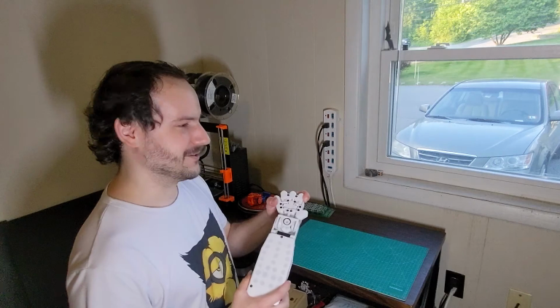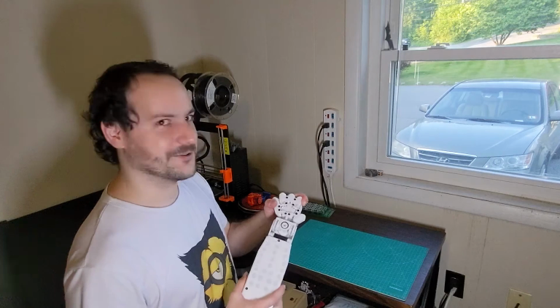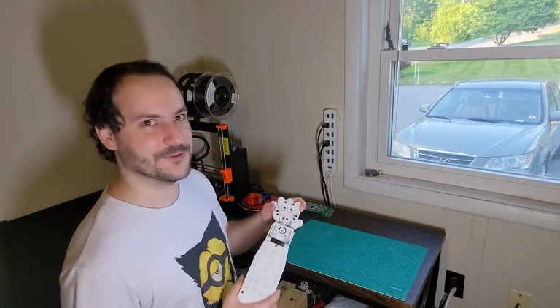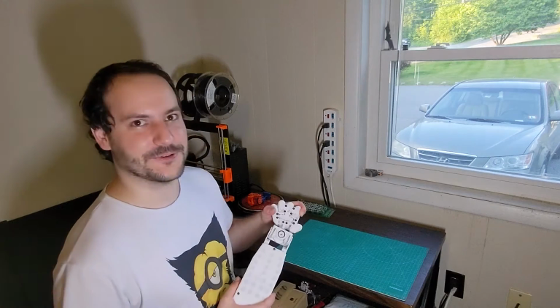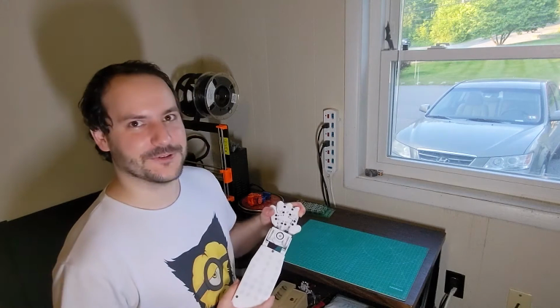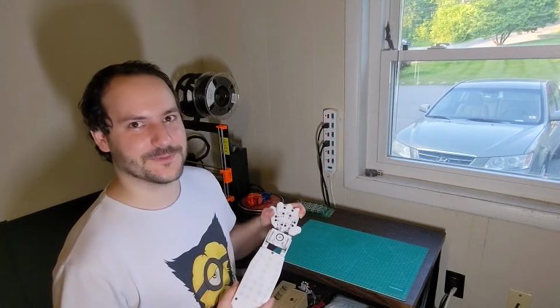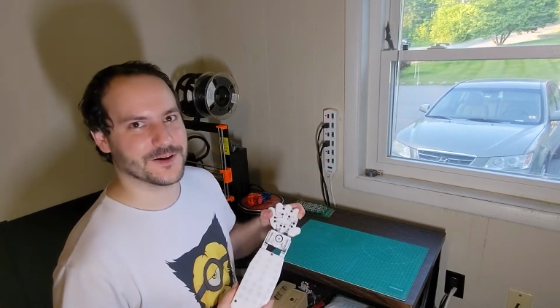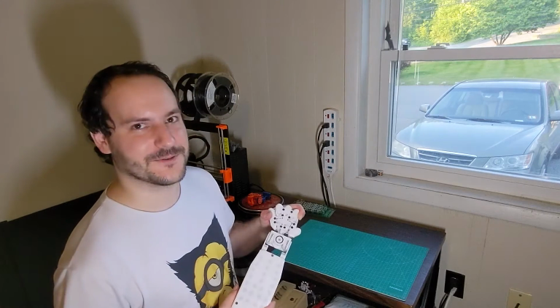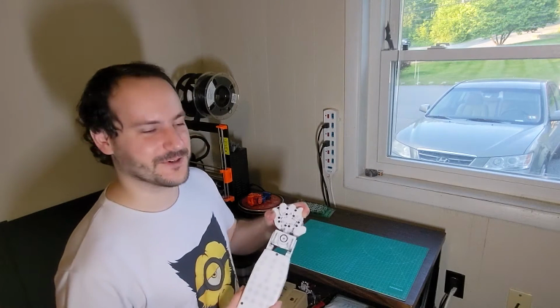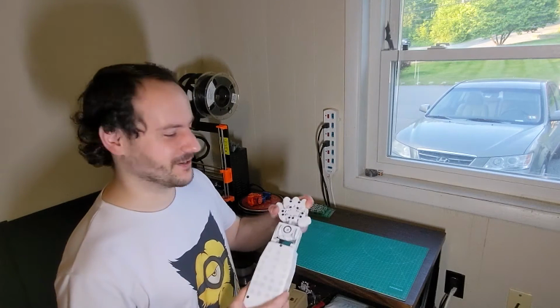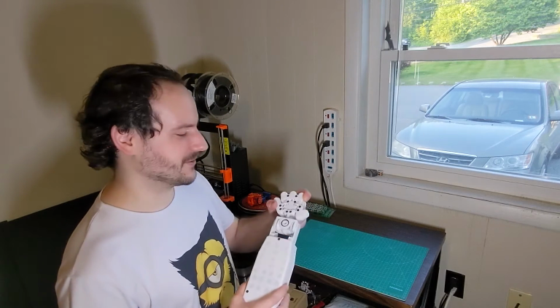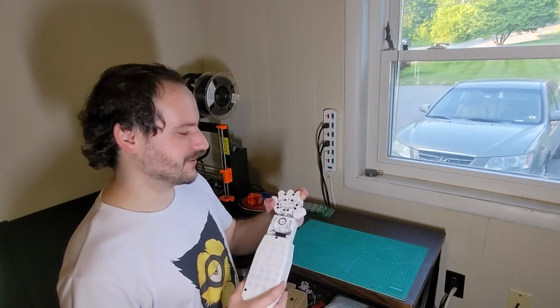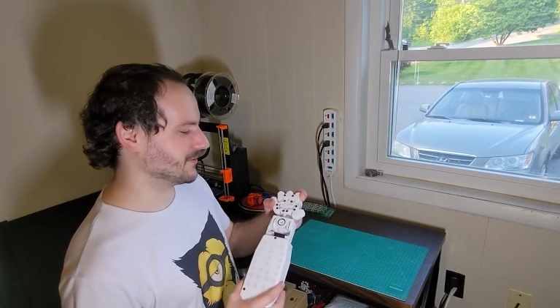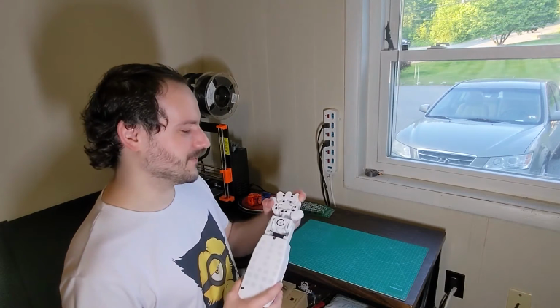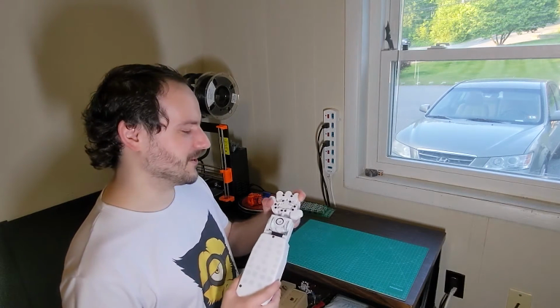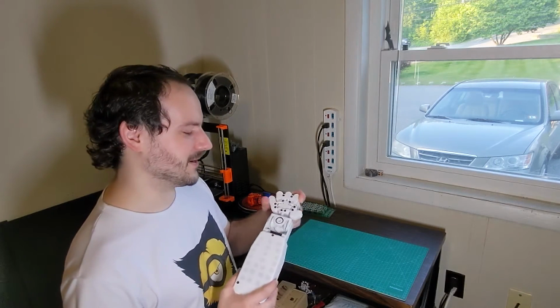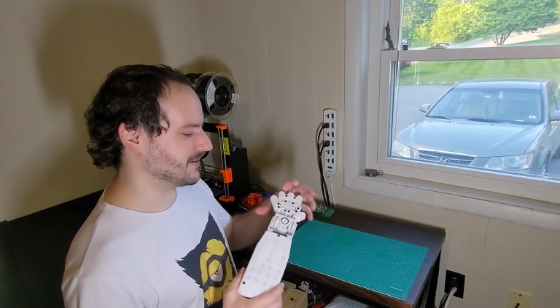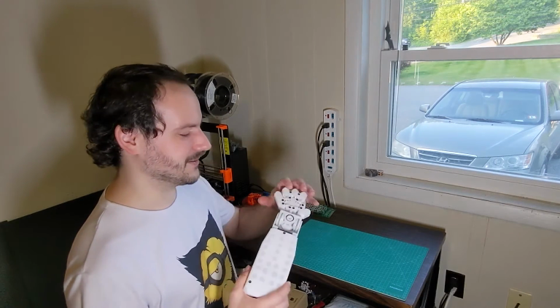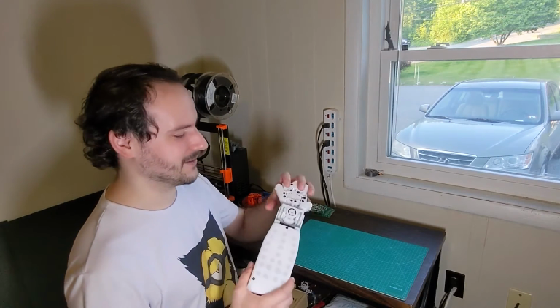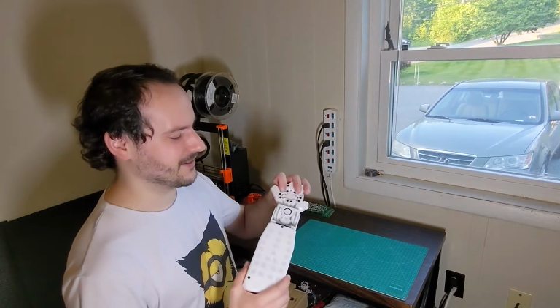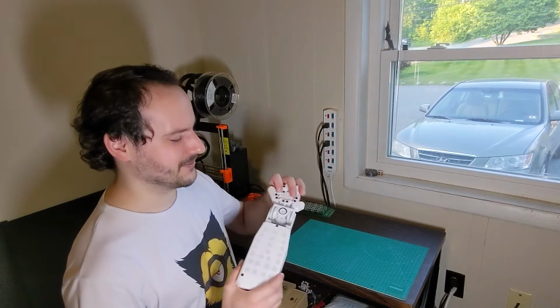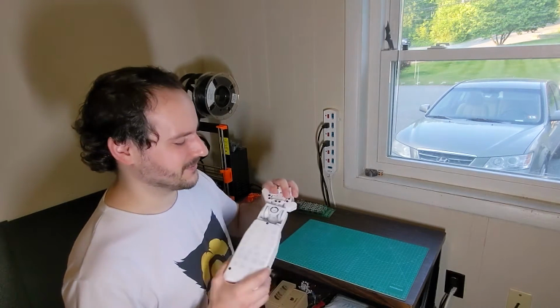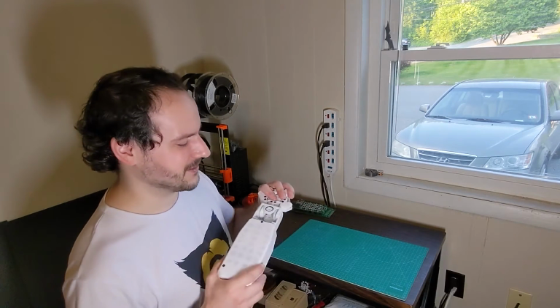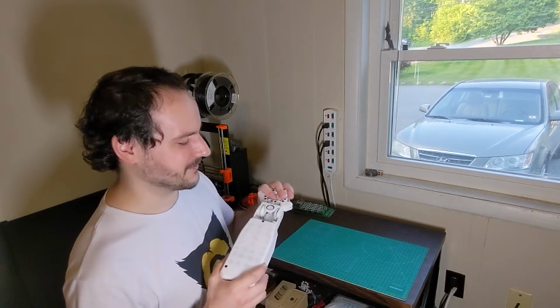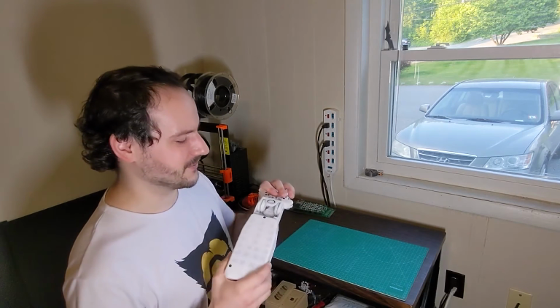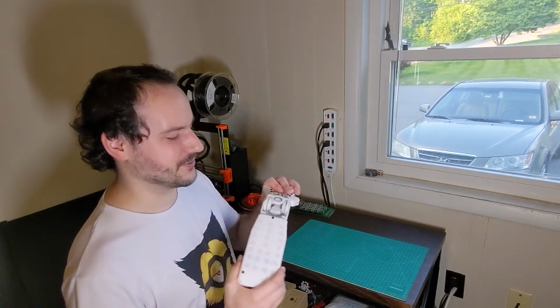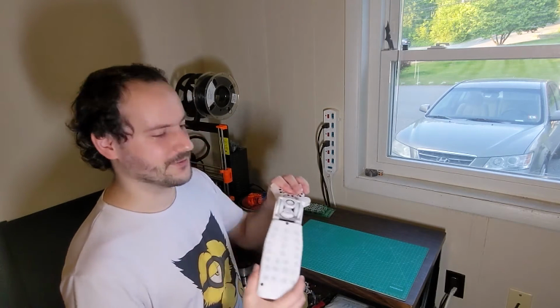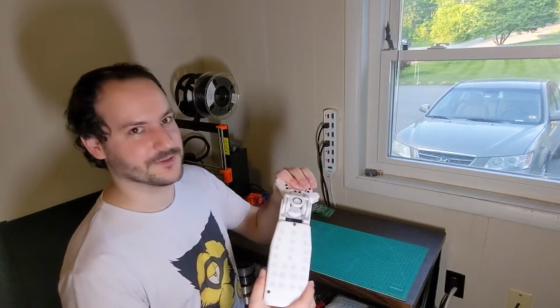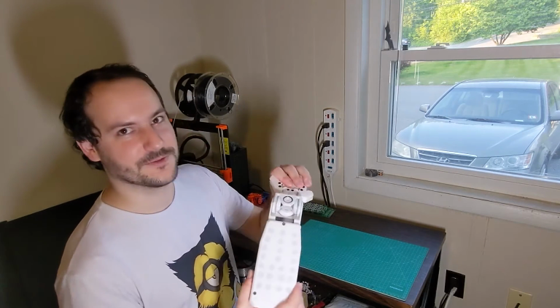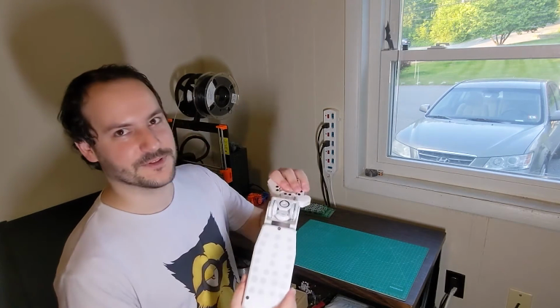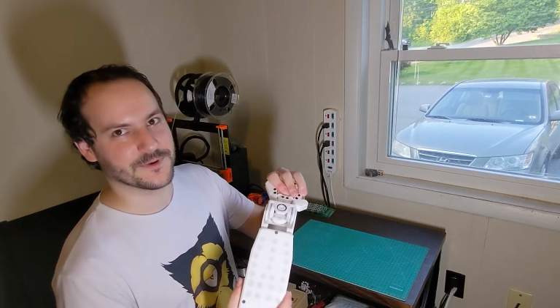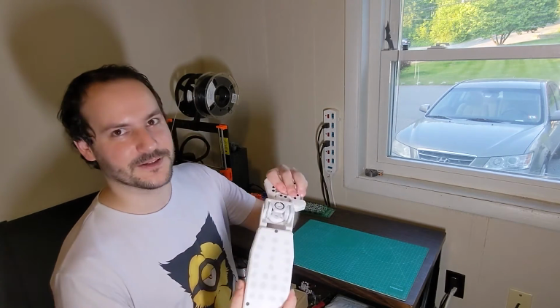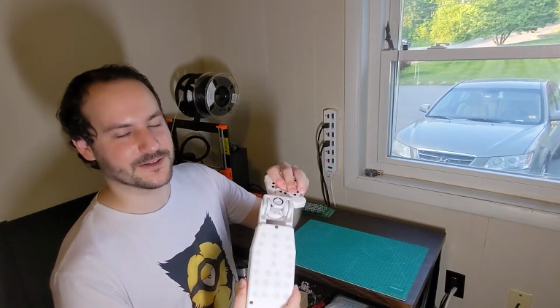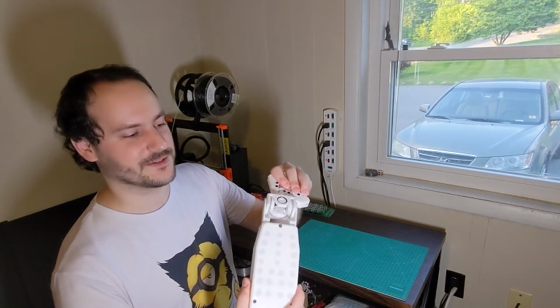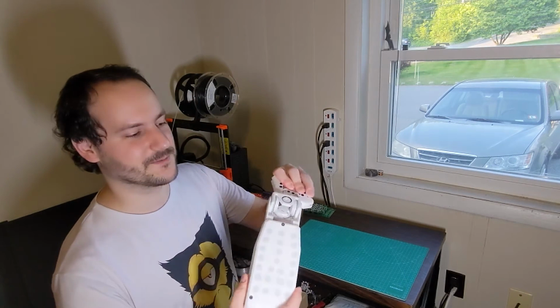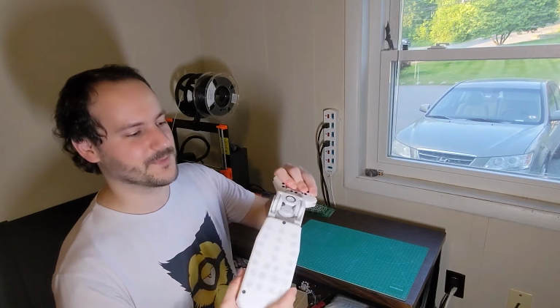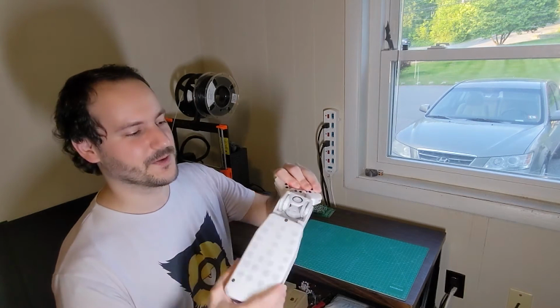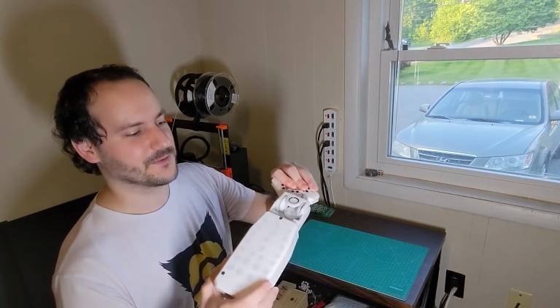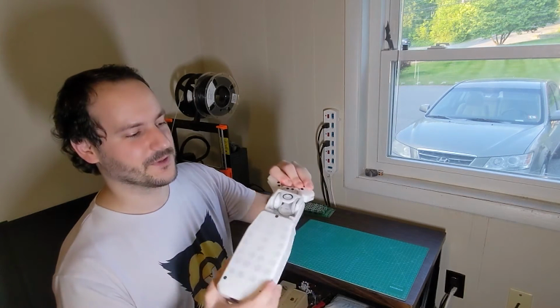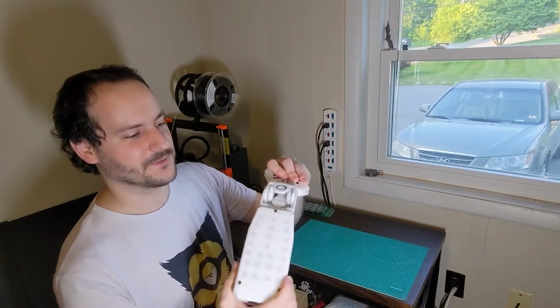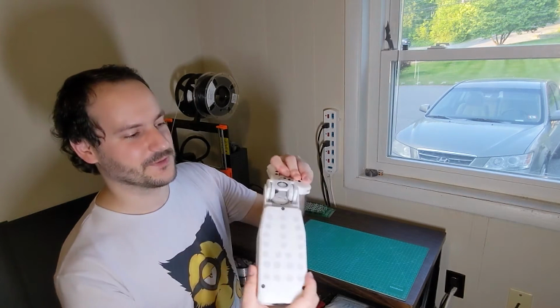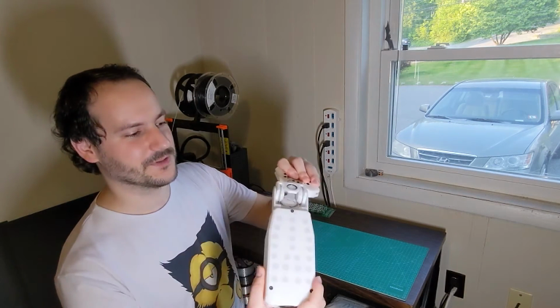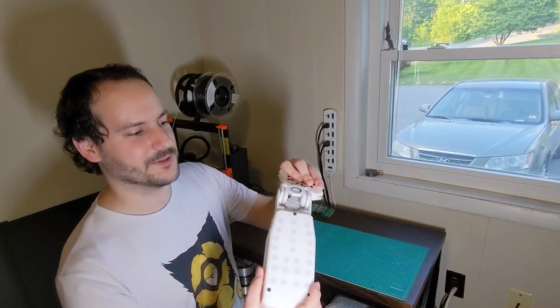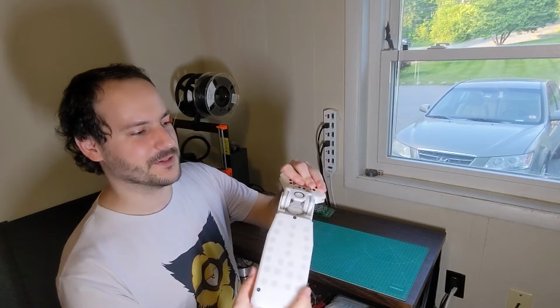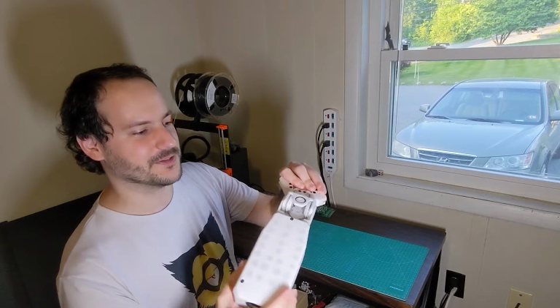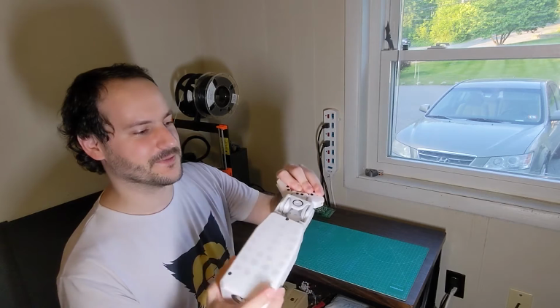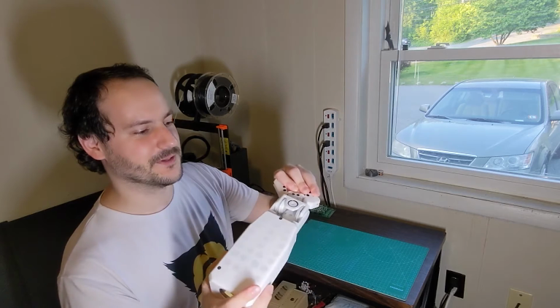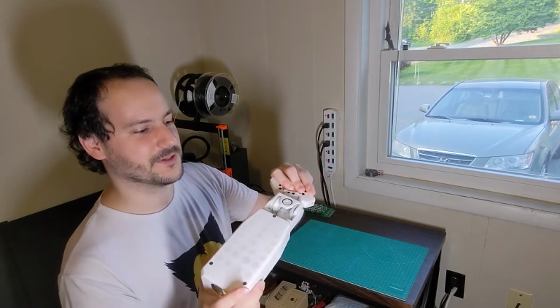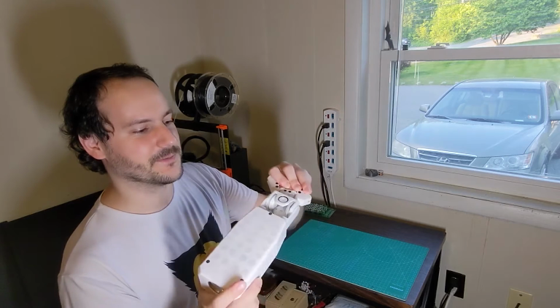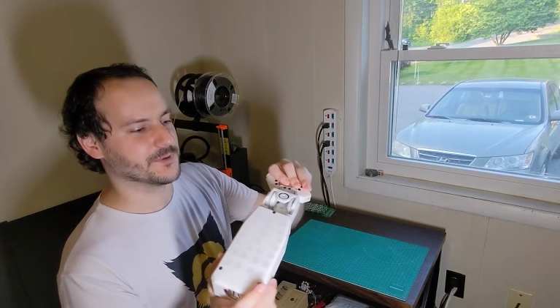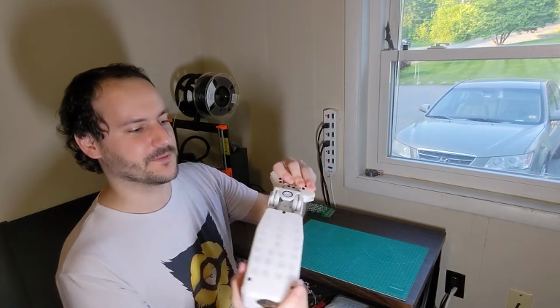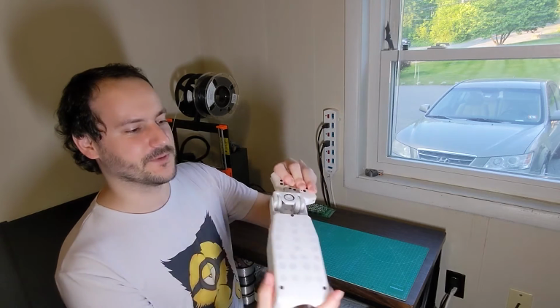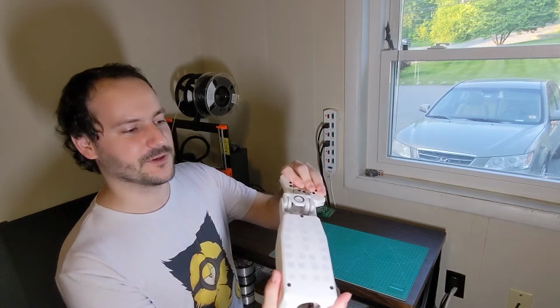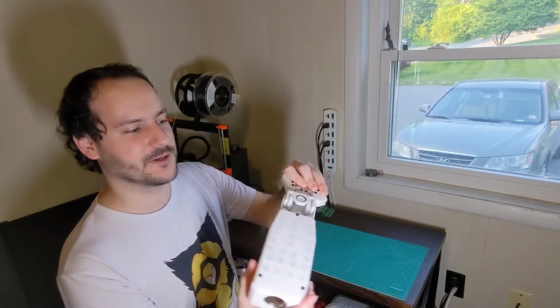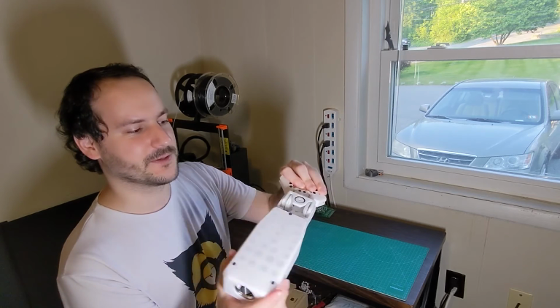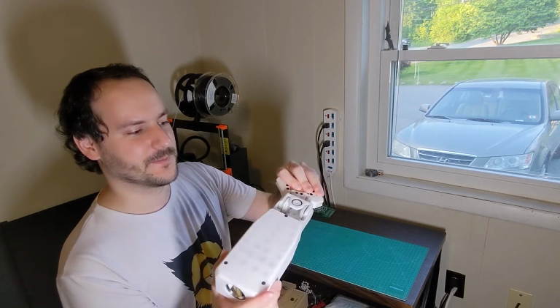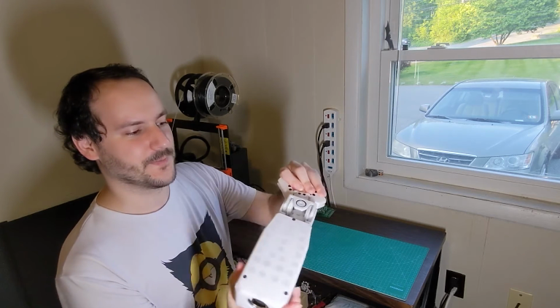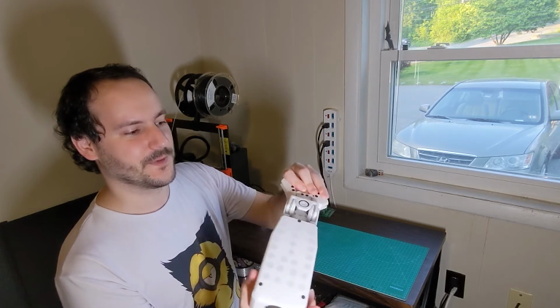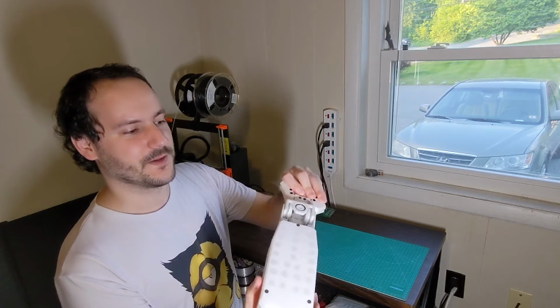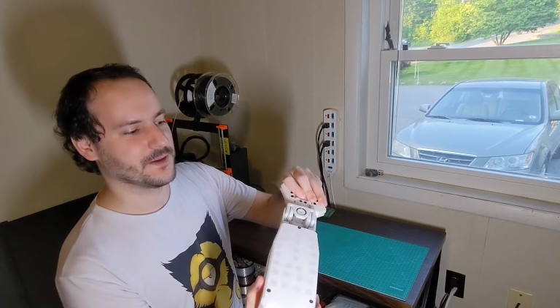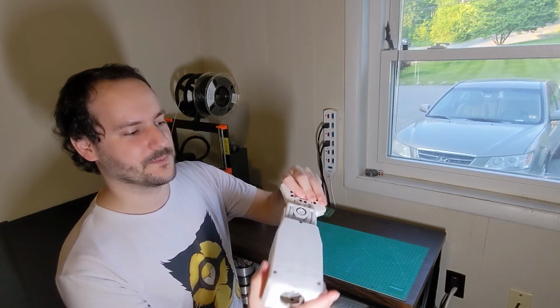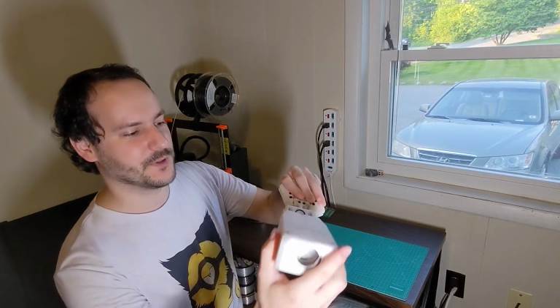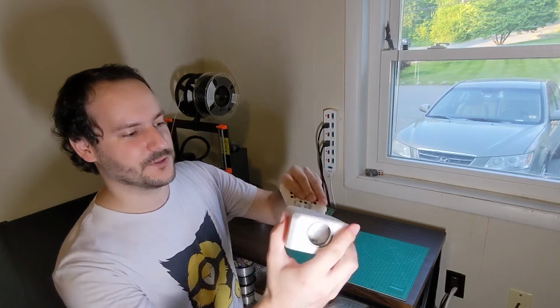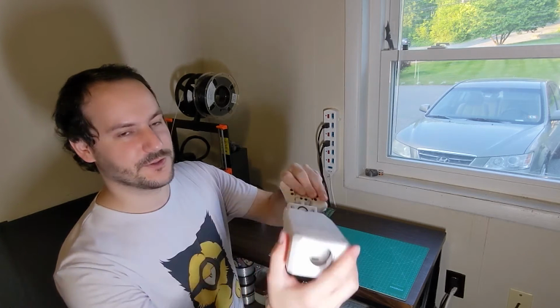Hello YouTube! I'm working on a robot hand and today I'm going to show you the wrist mechanism. We have two degrees of freedom: yaw and pitch.